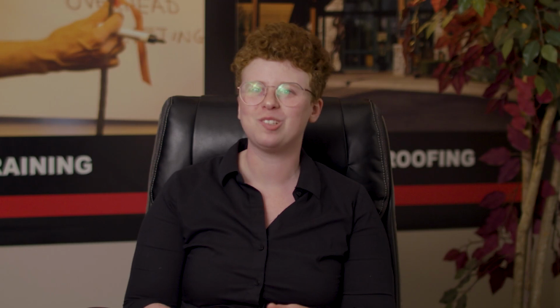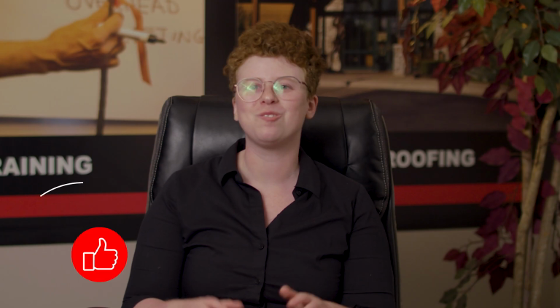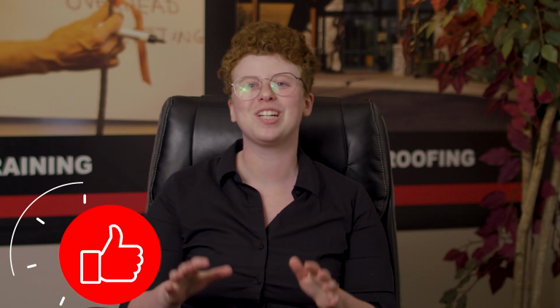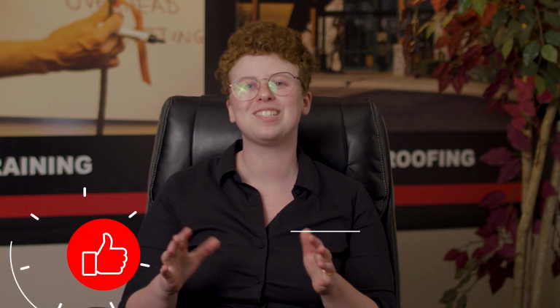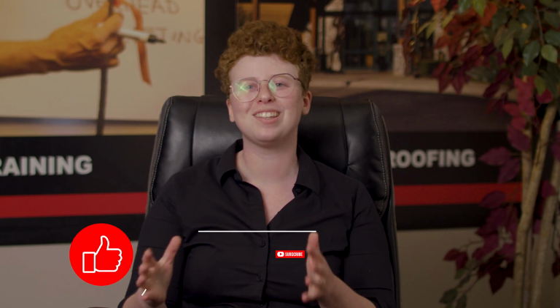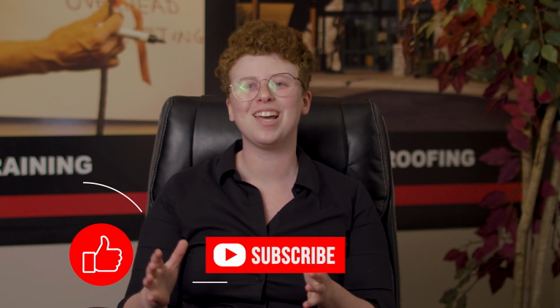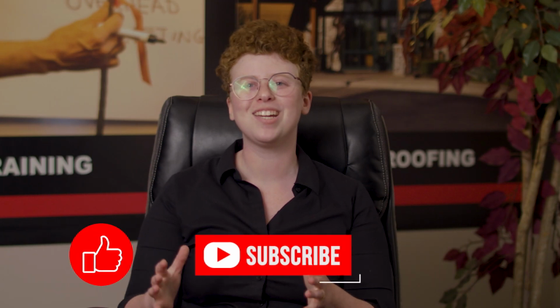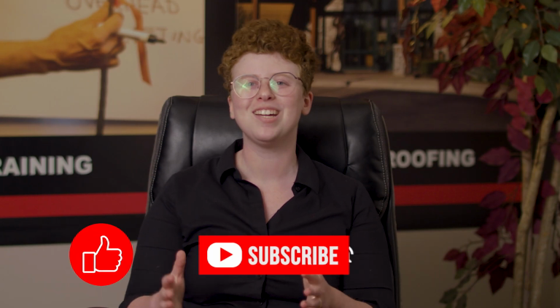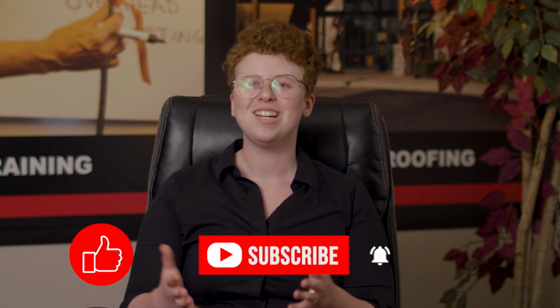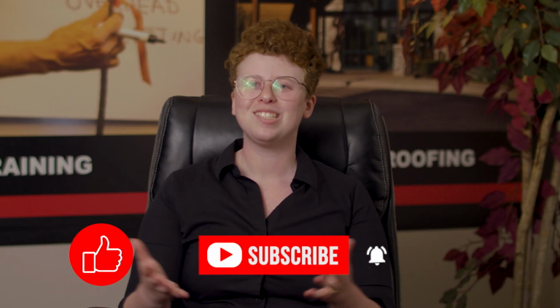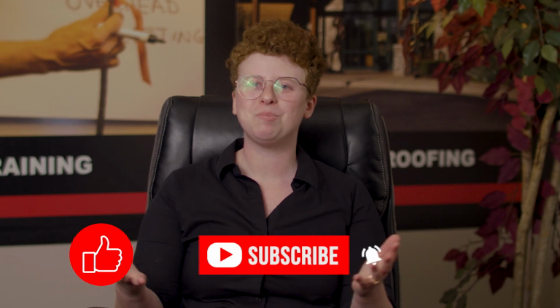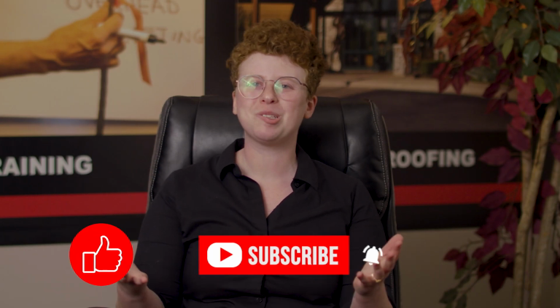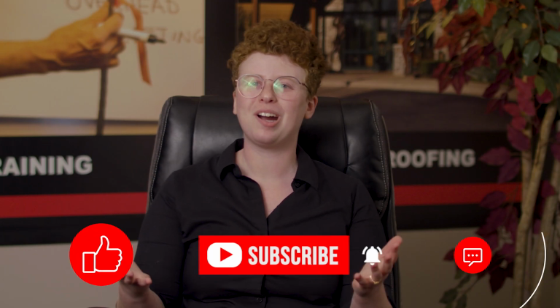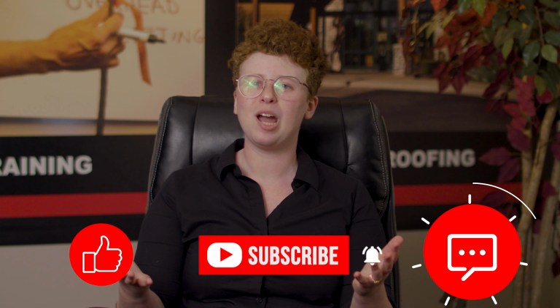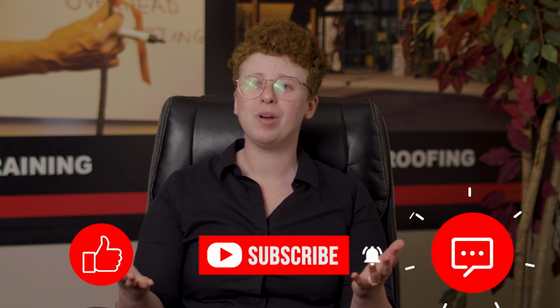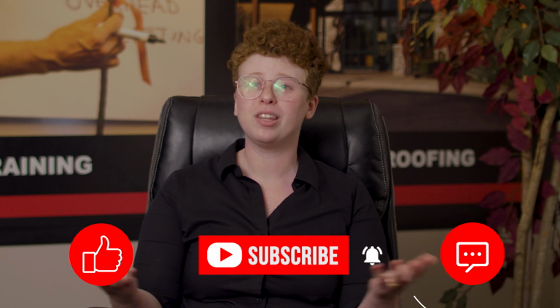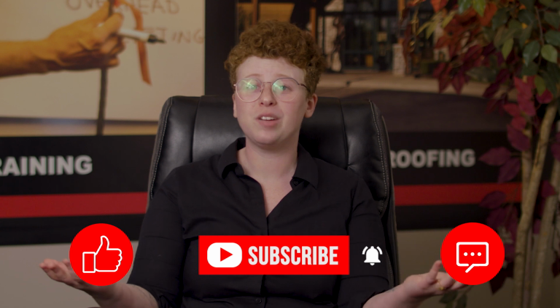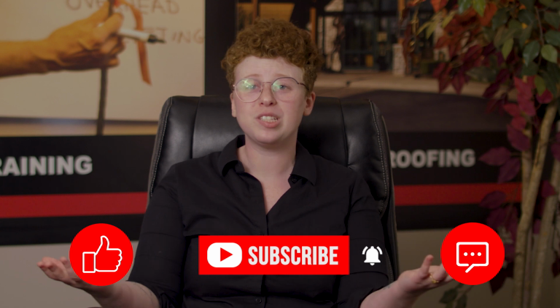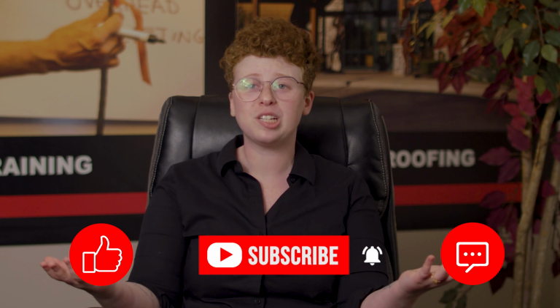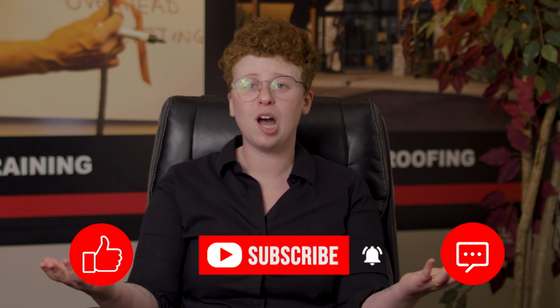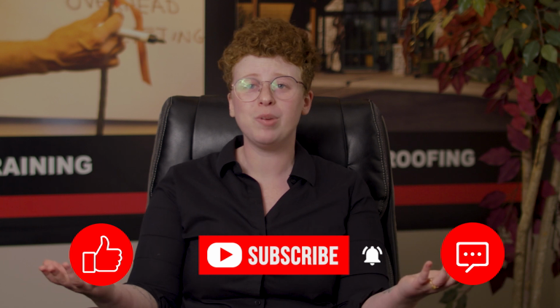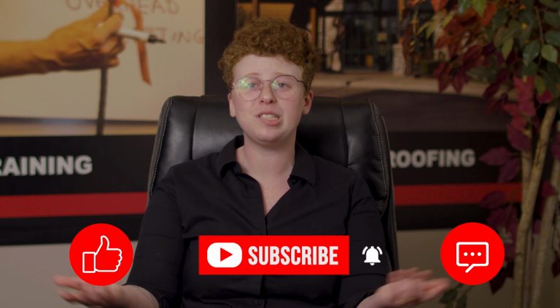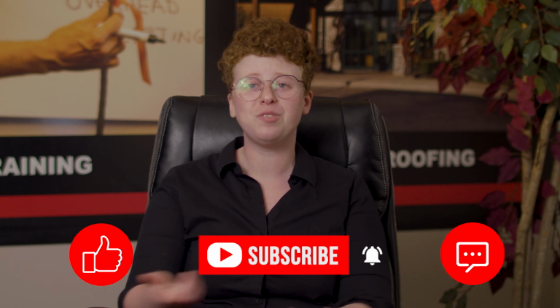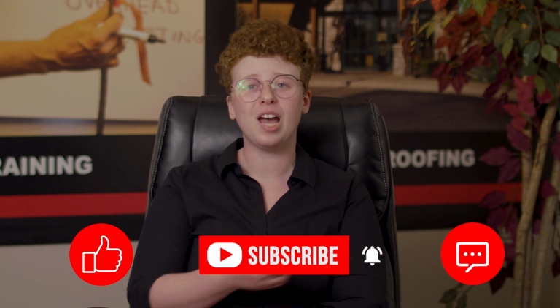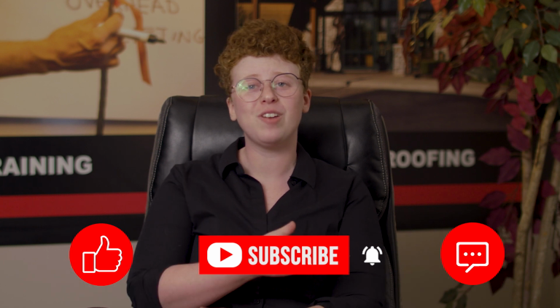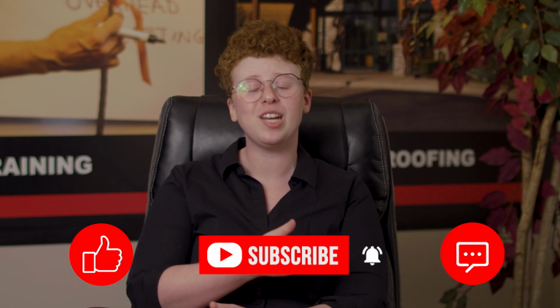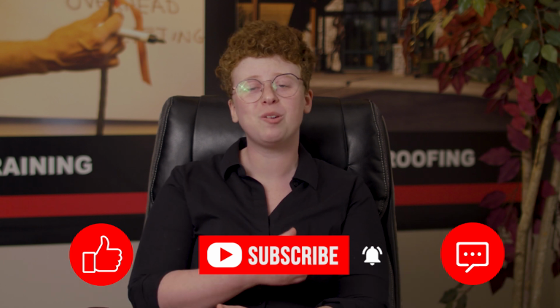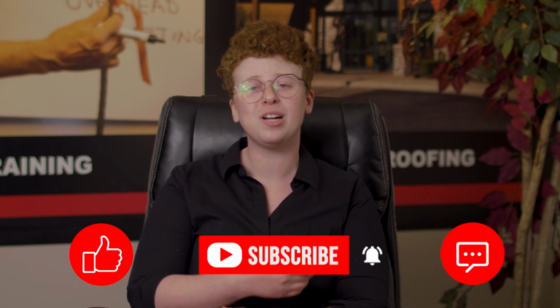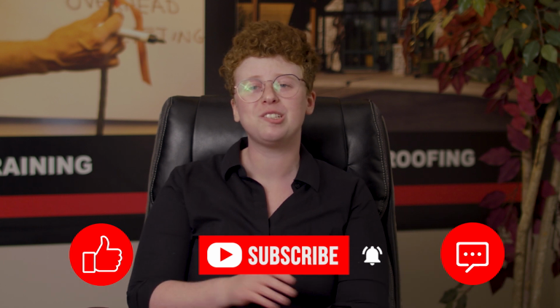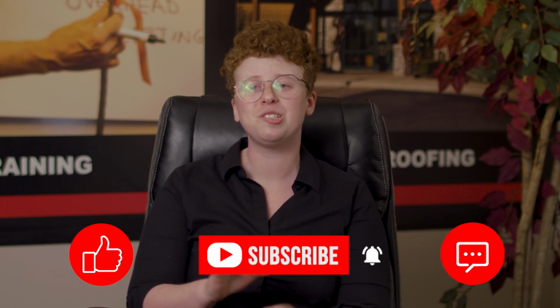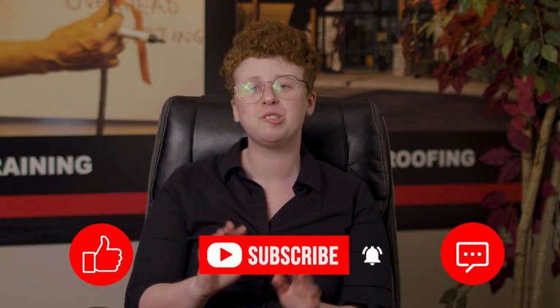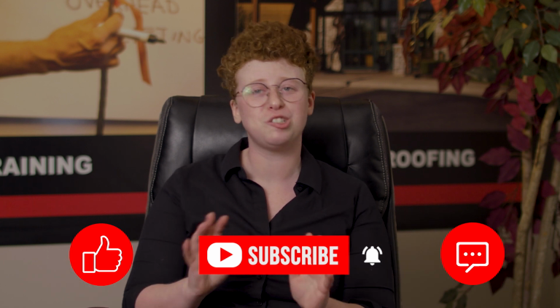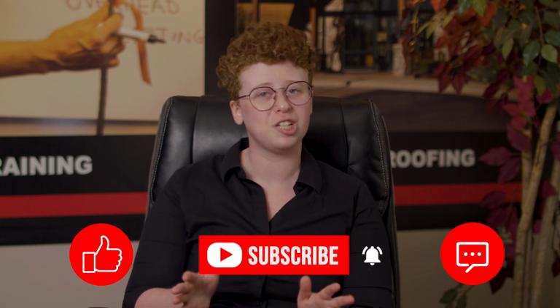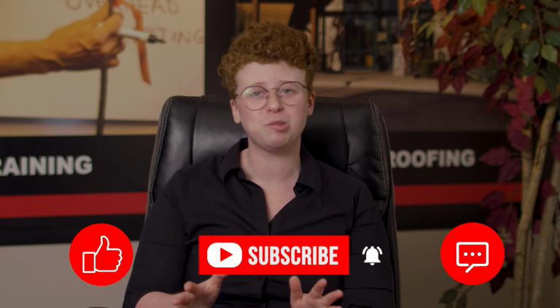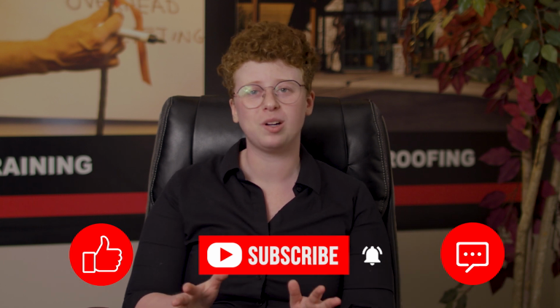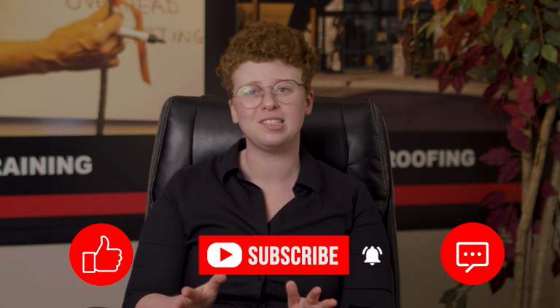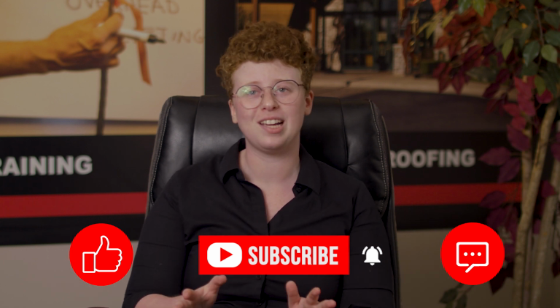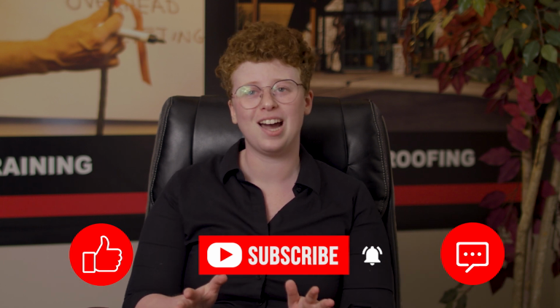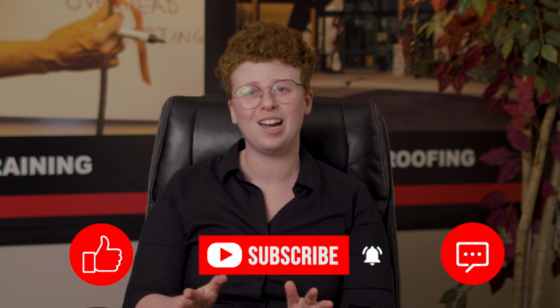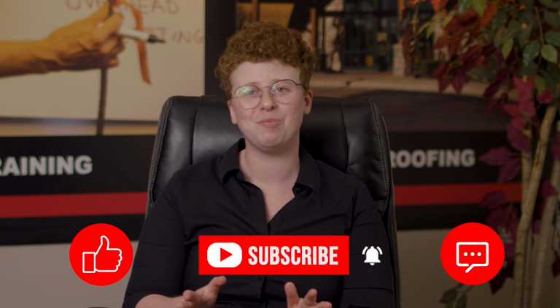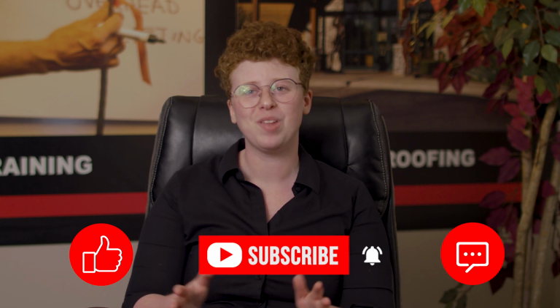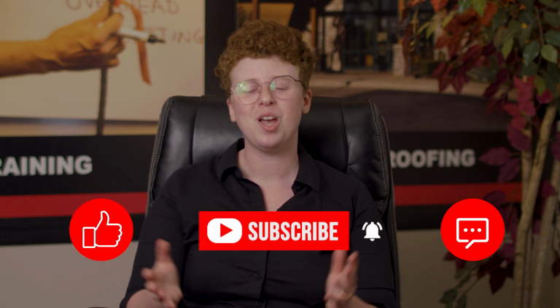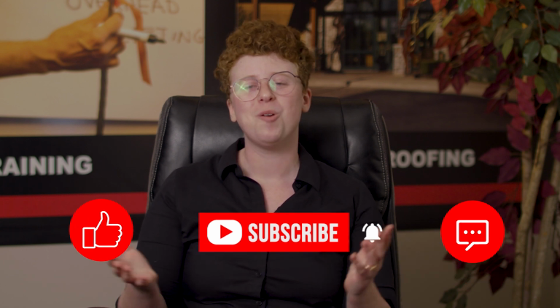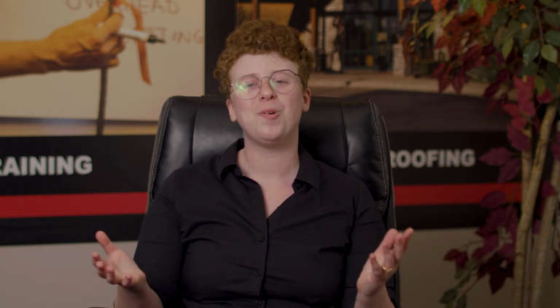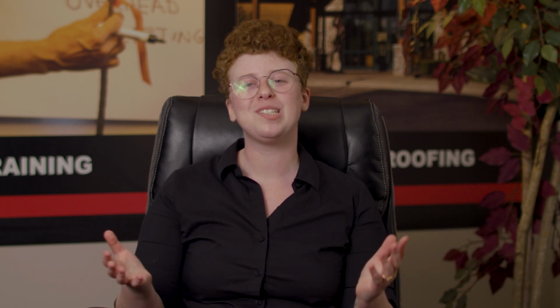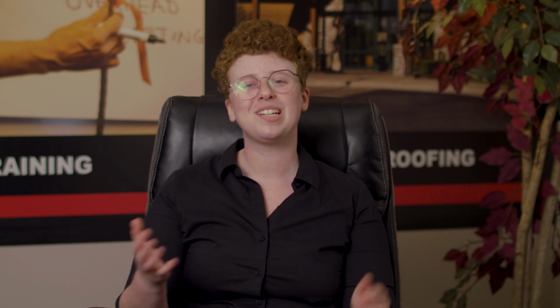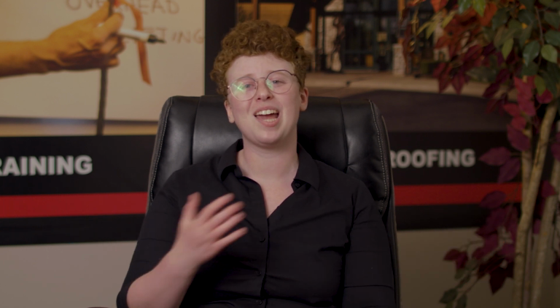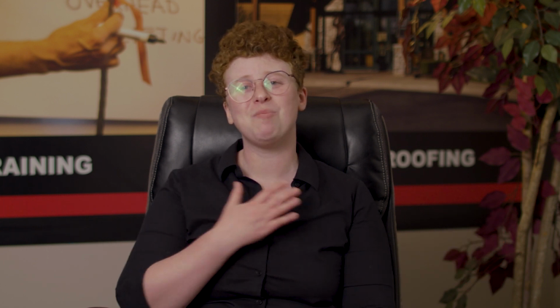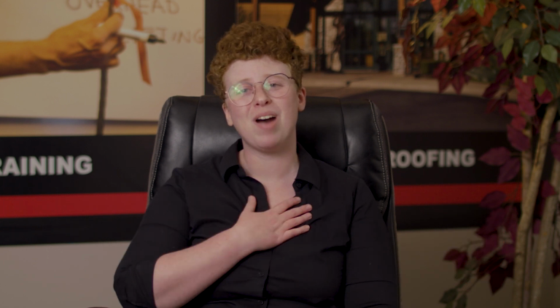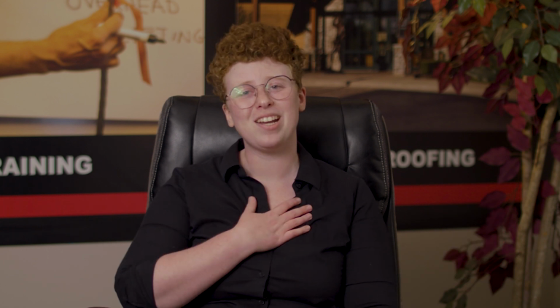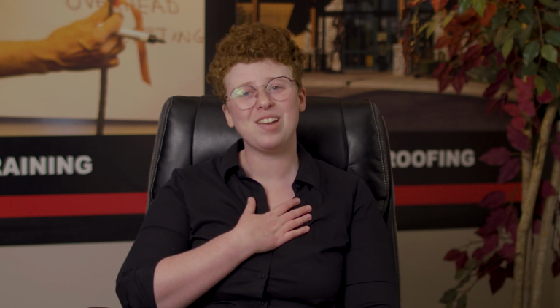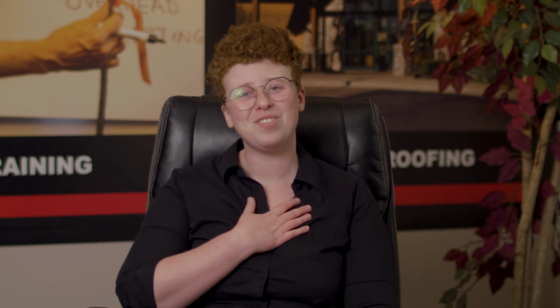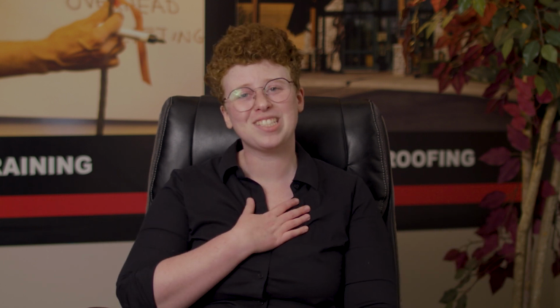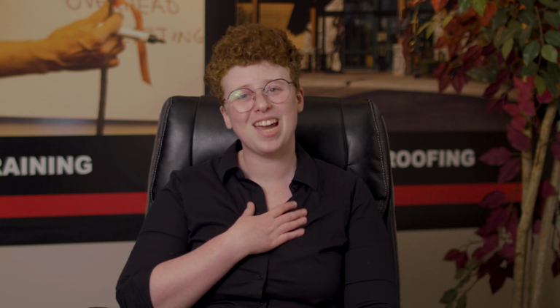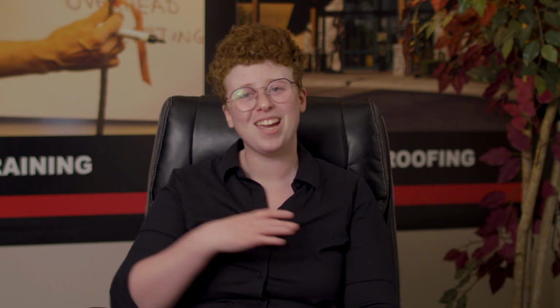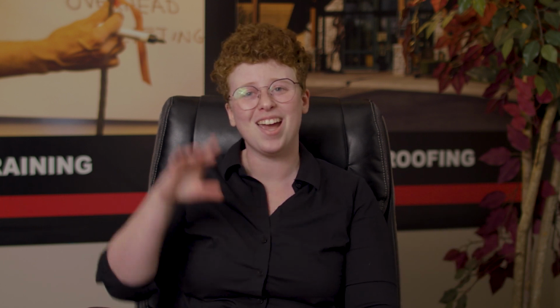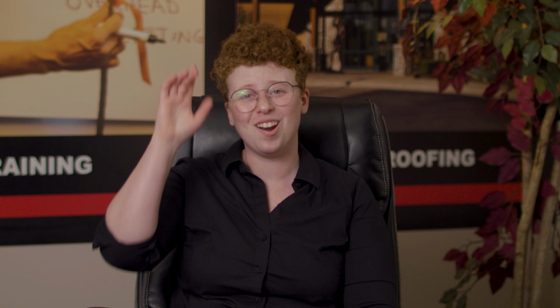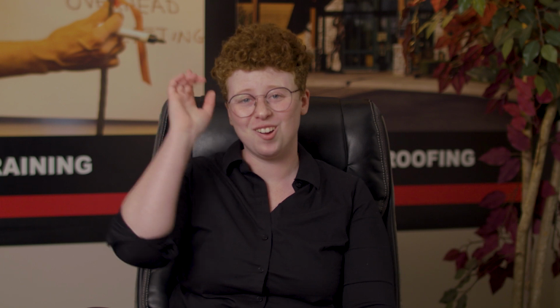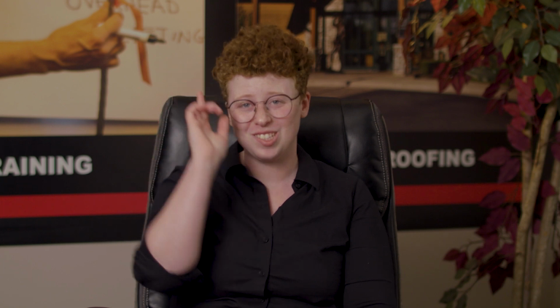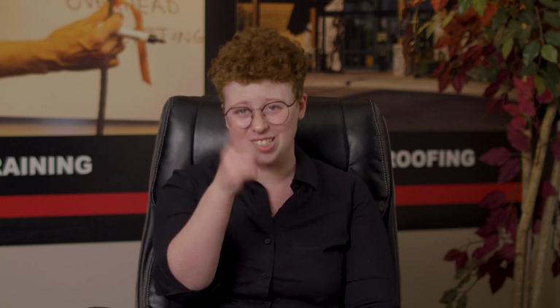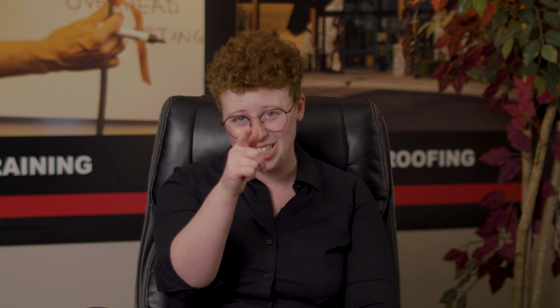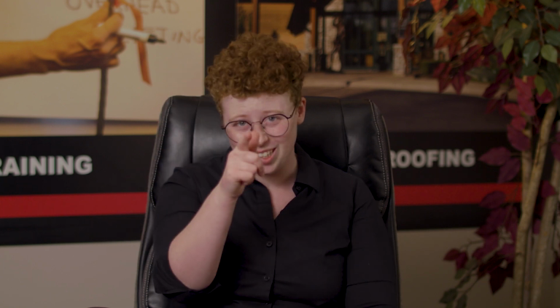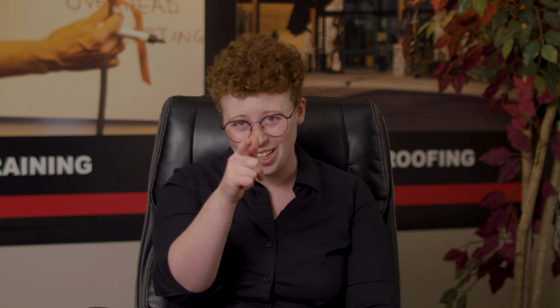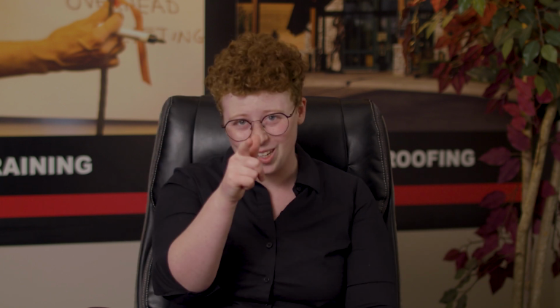Don't forget to like, subscribe, and leave us a comment if you have any questions or just want to say hi. Once again, my name is Kay, and I'll see you later.